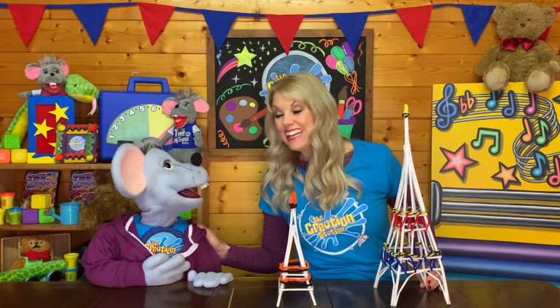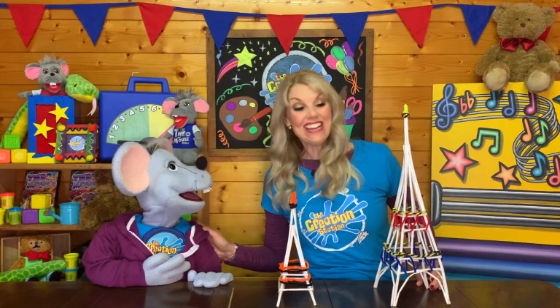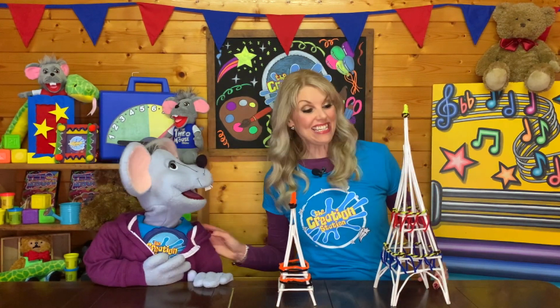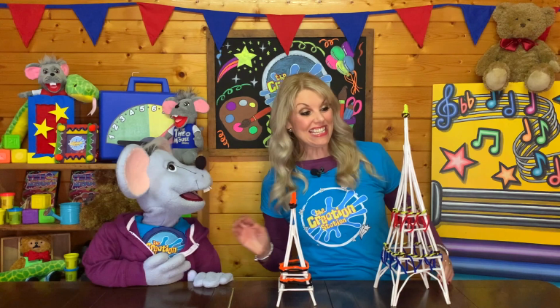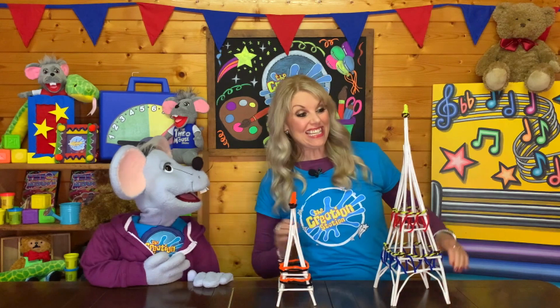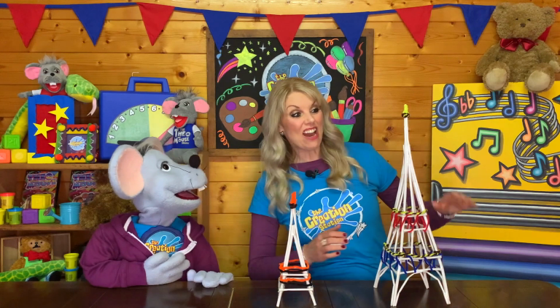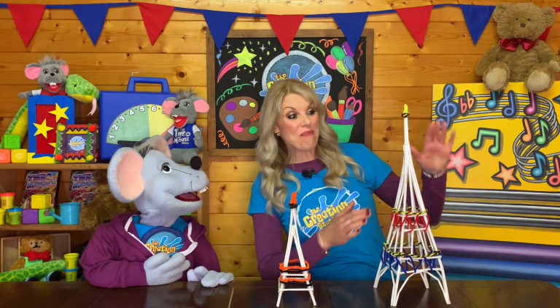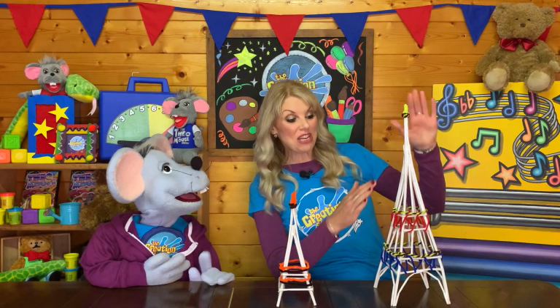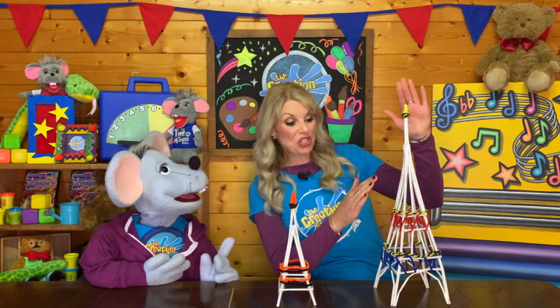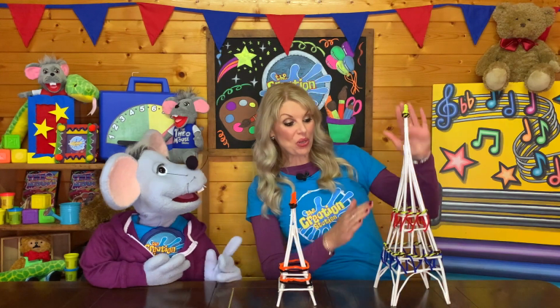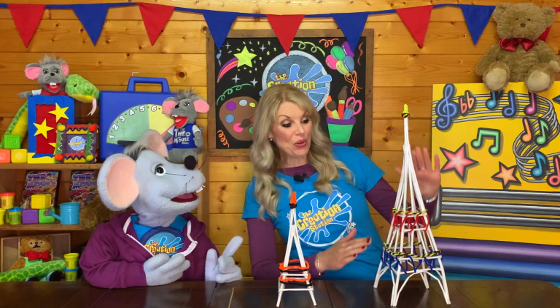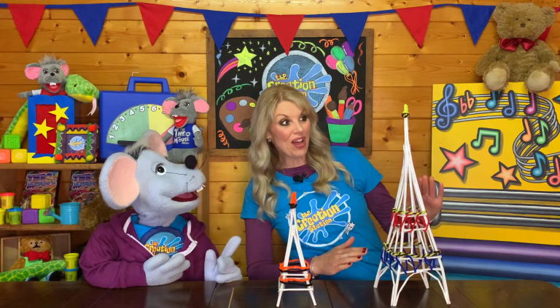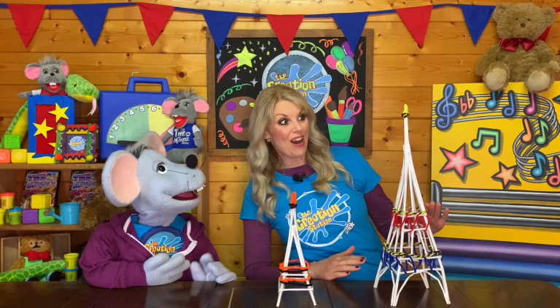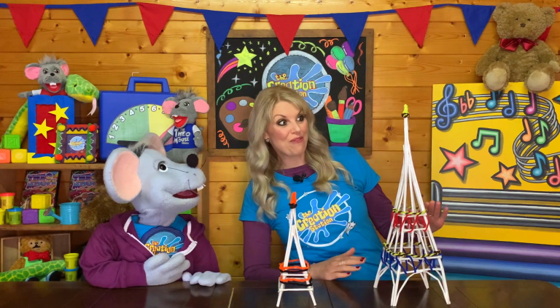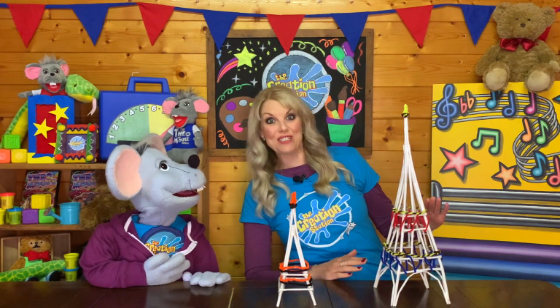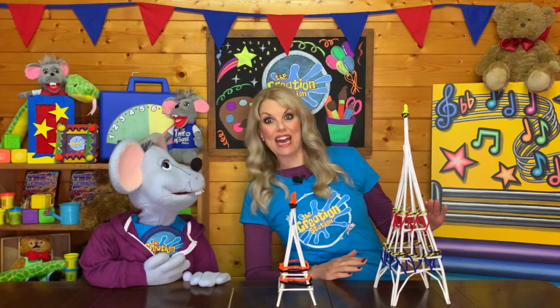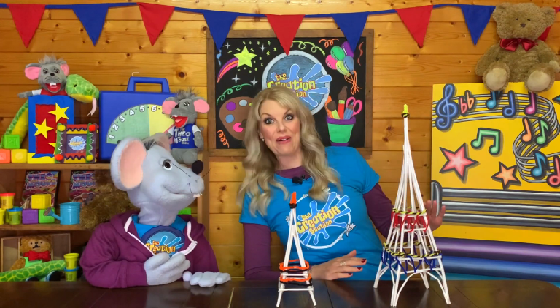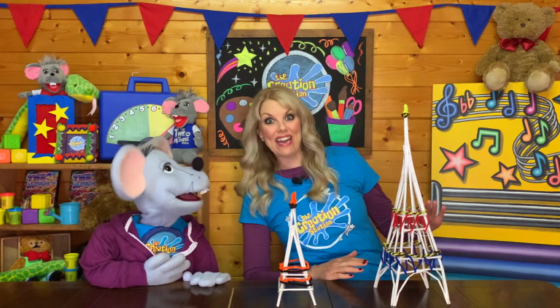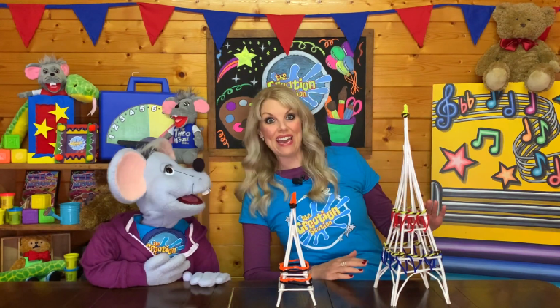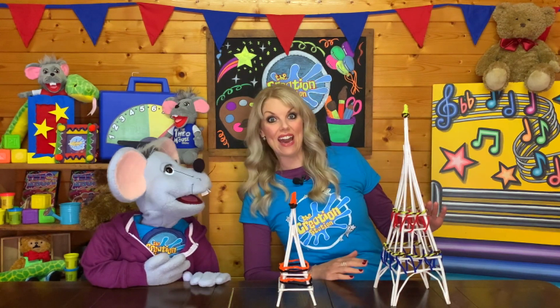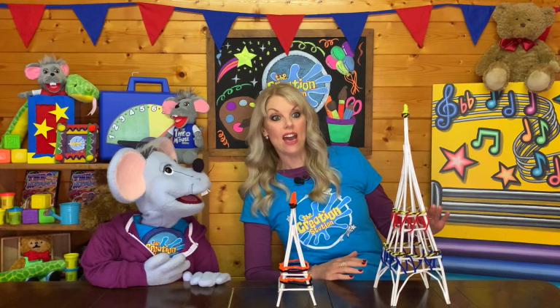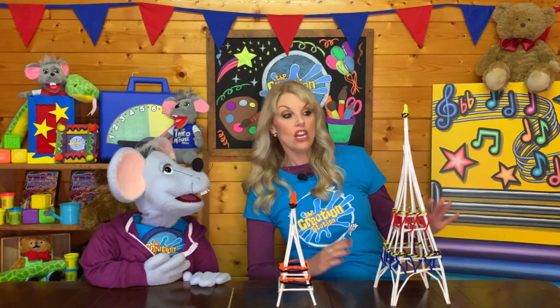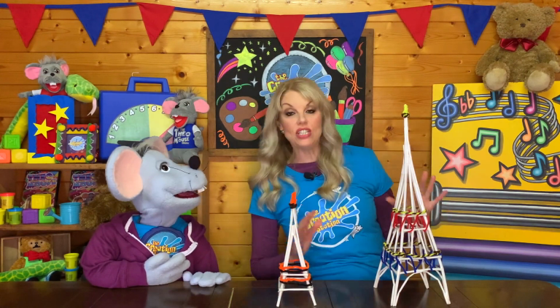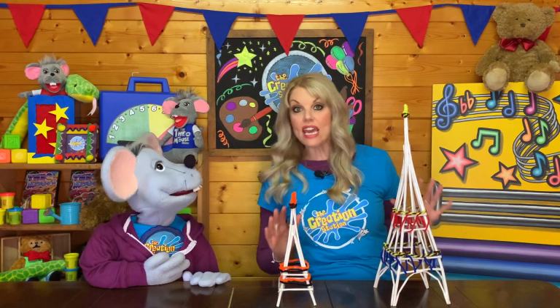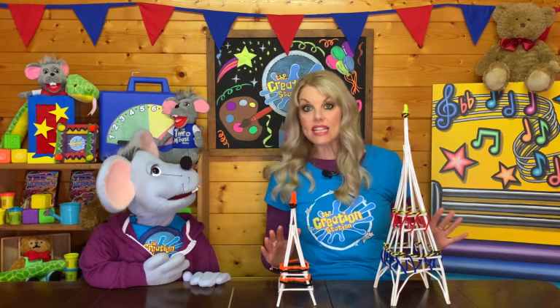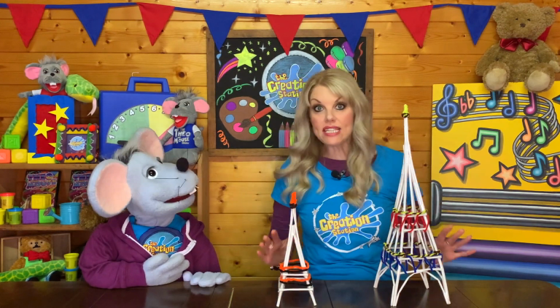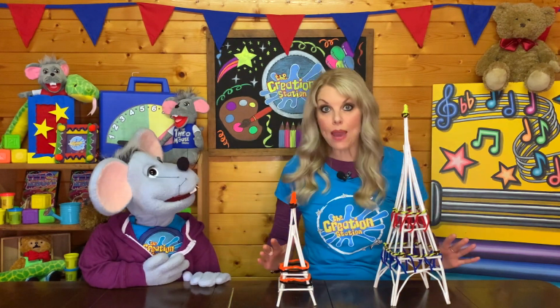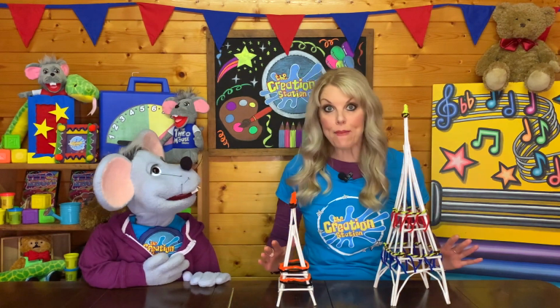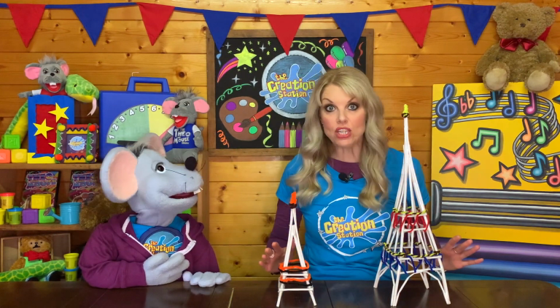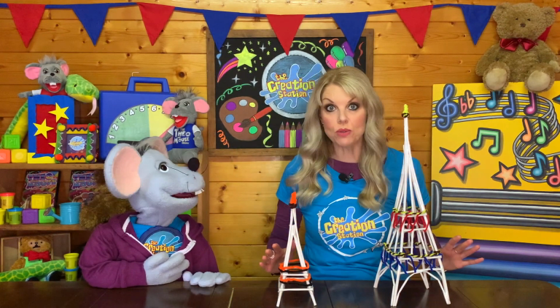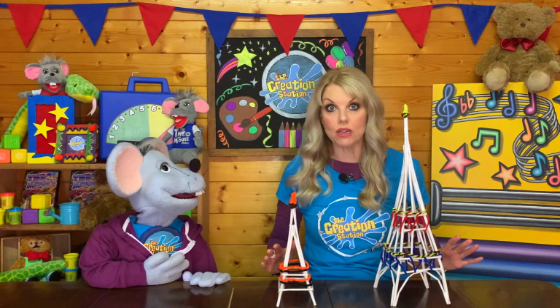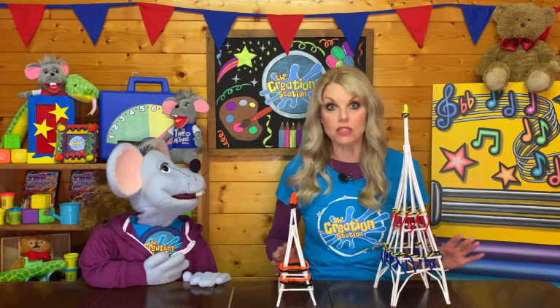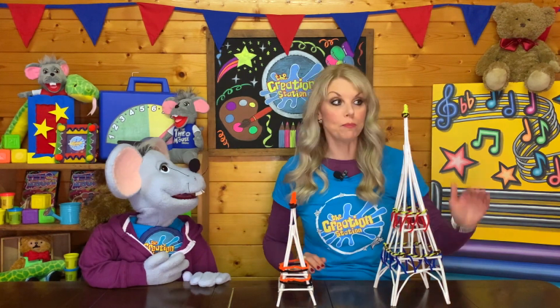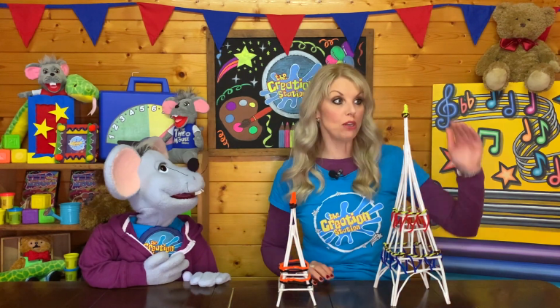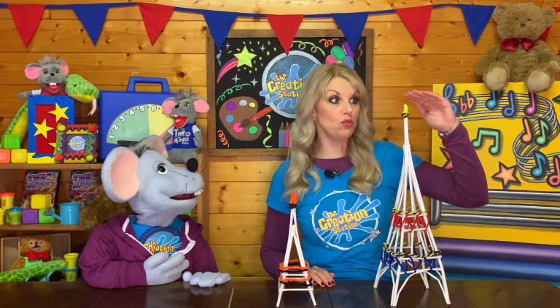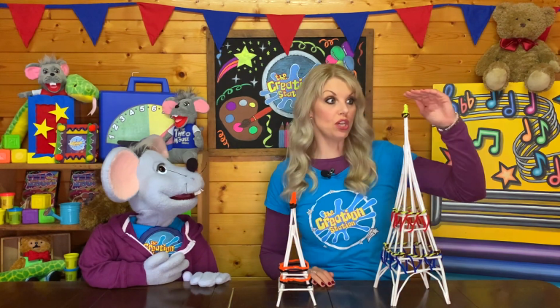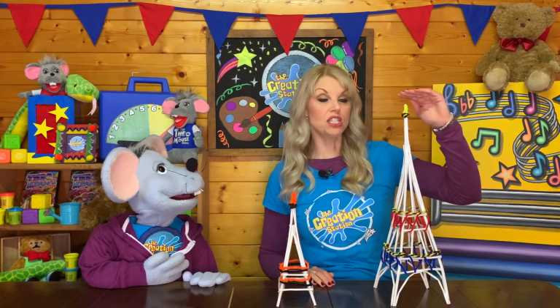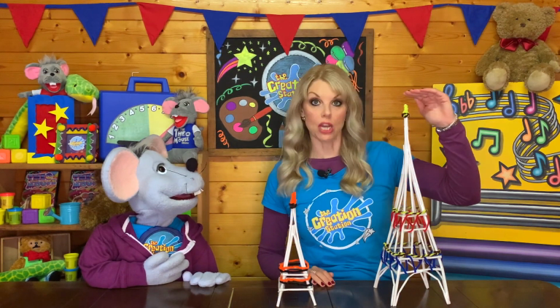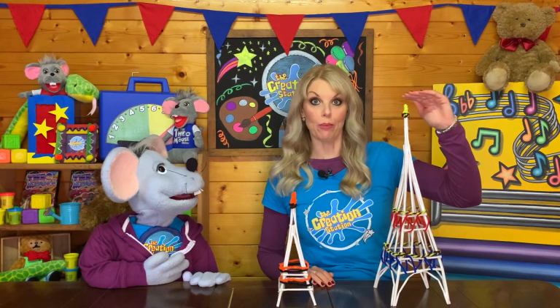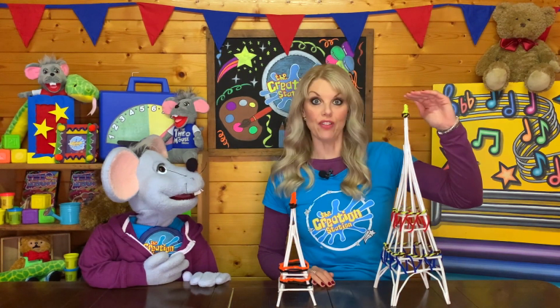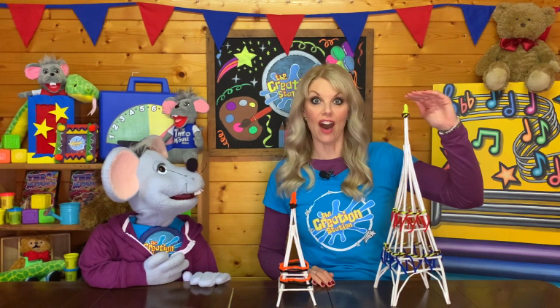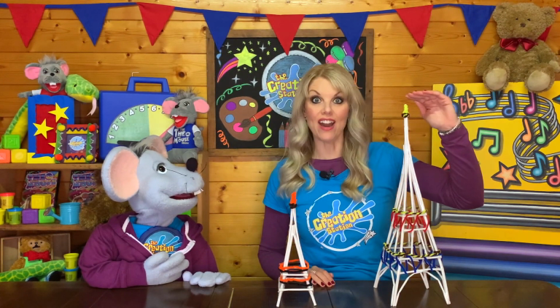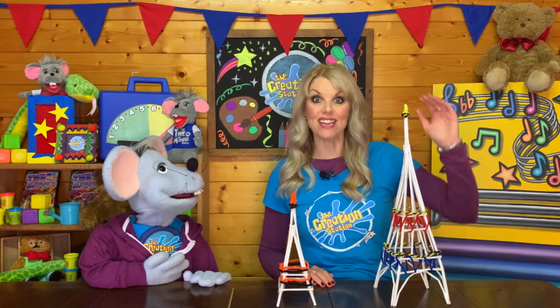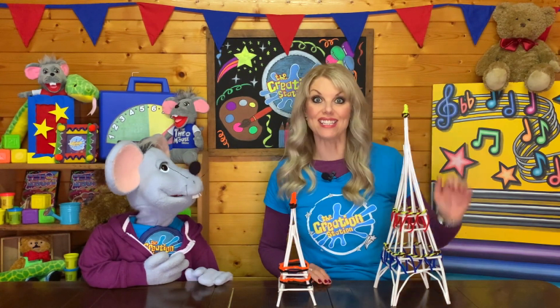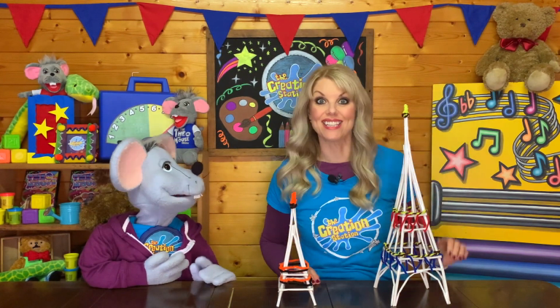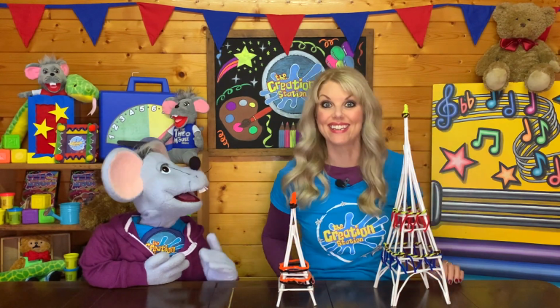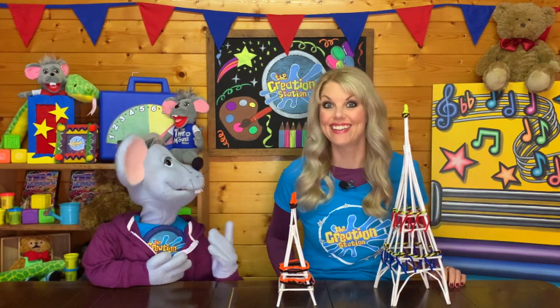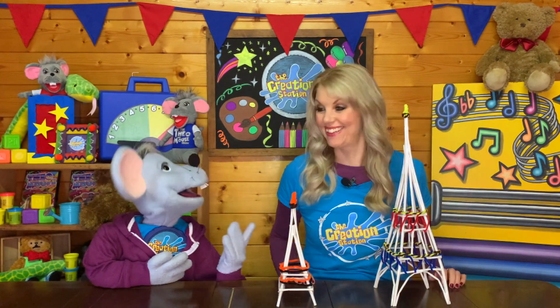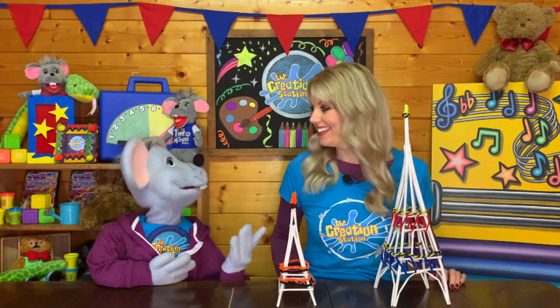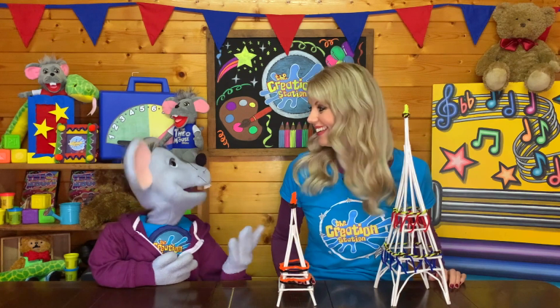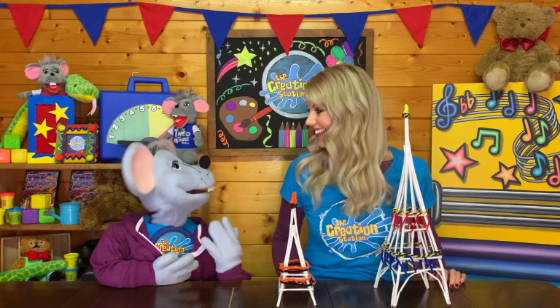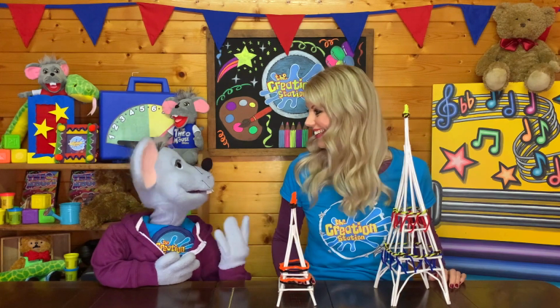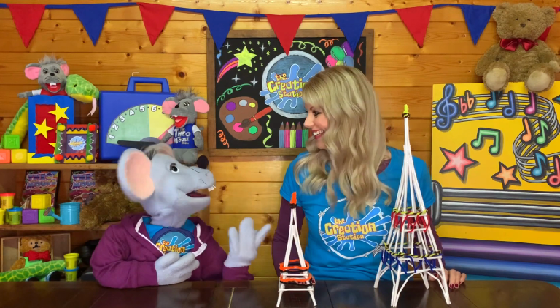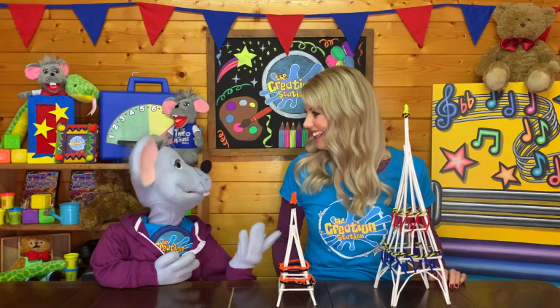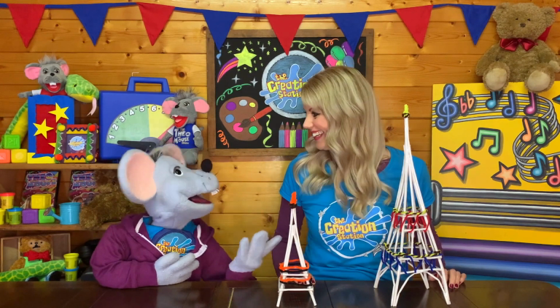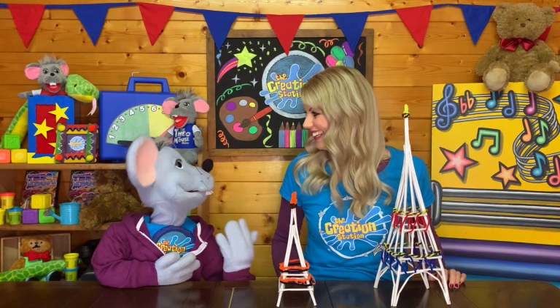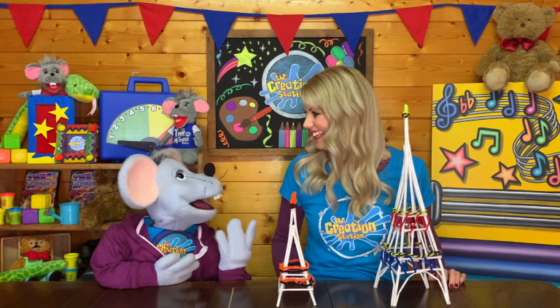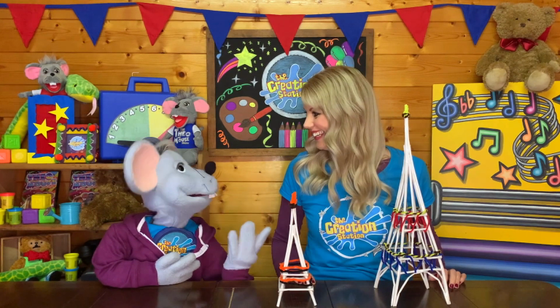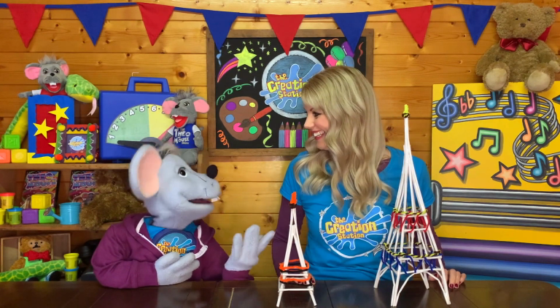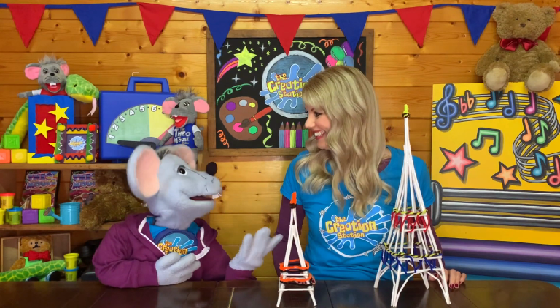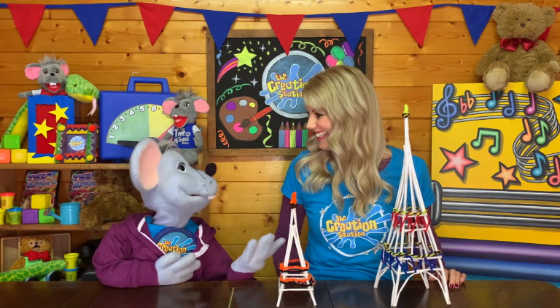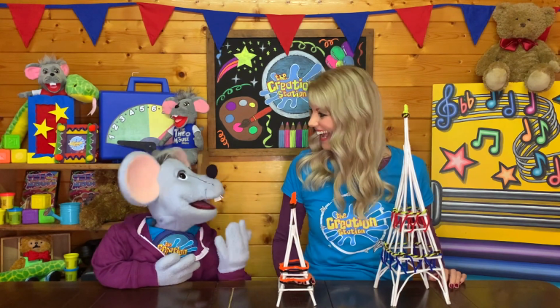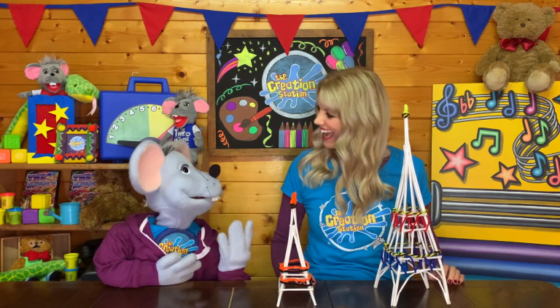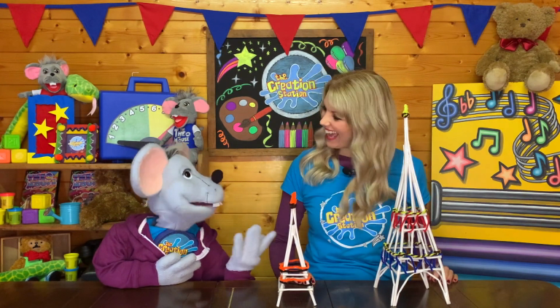Now as you can see, I've made a taller Eiffel Tower here. You take the same measurements, but you just double the height. Aw, that is really clever Wendy.